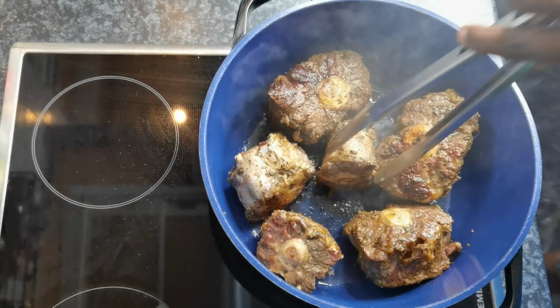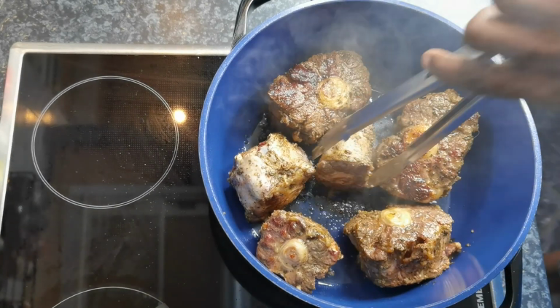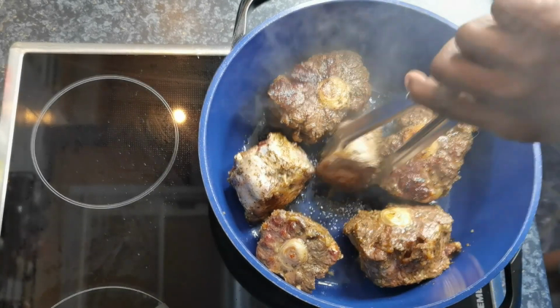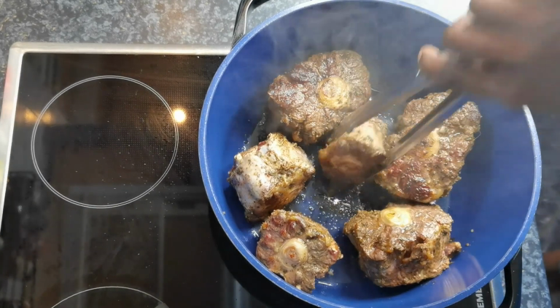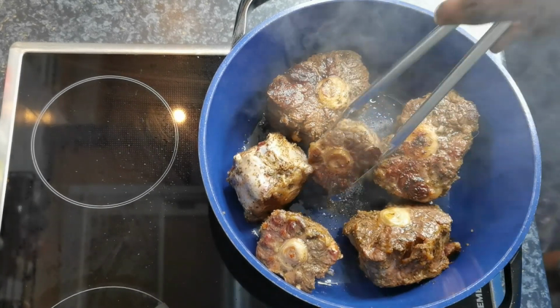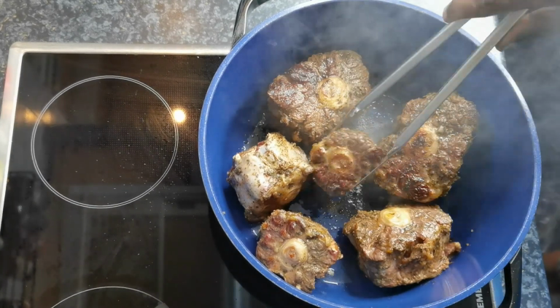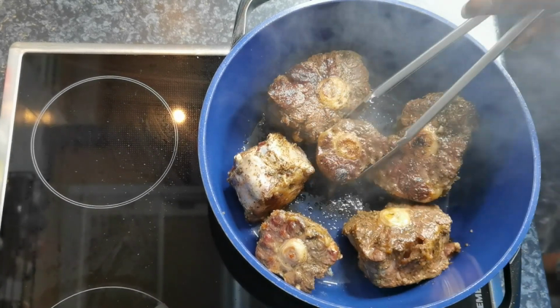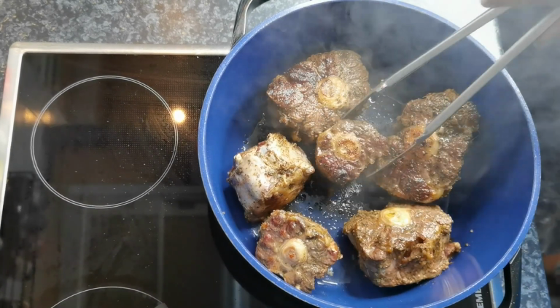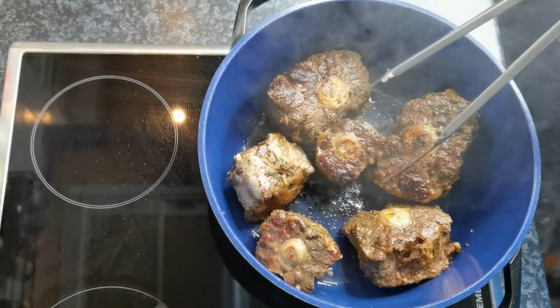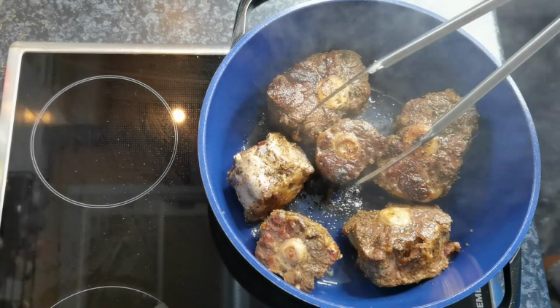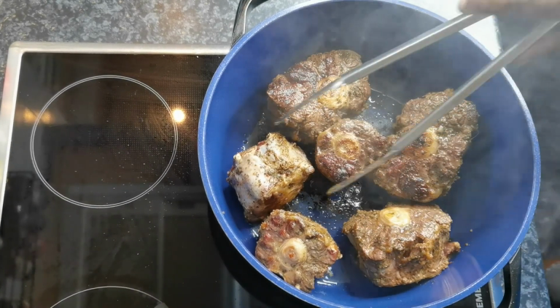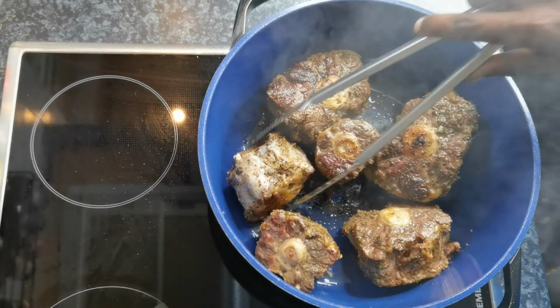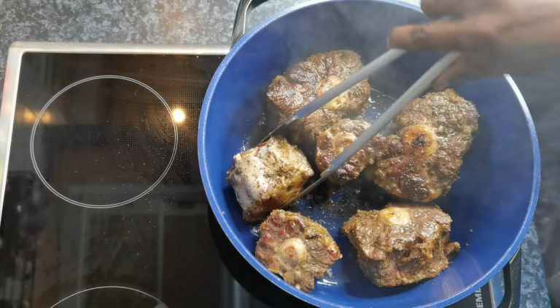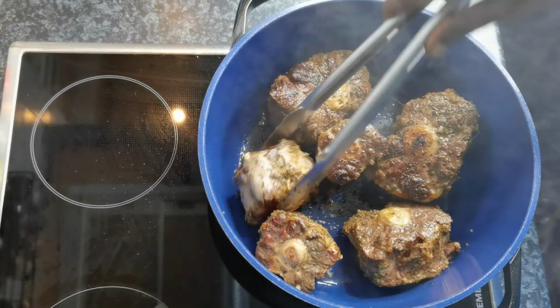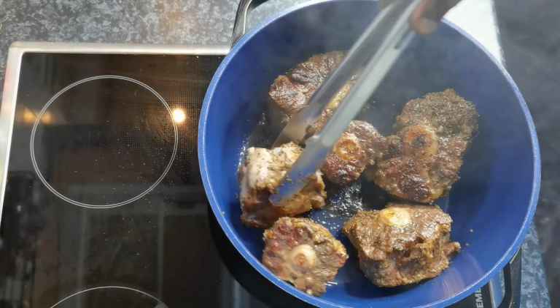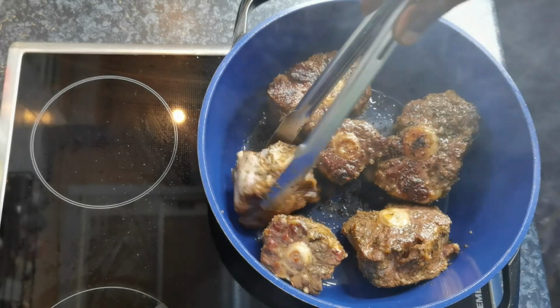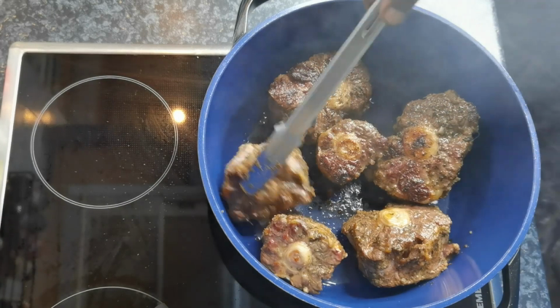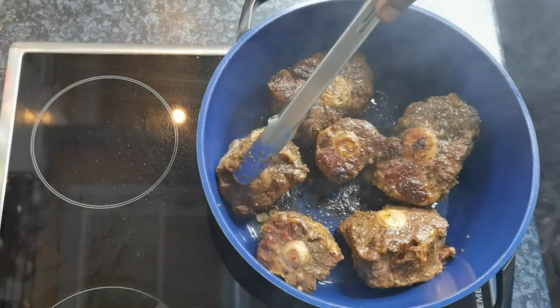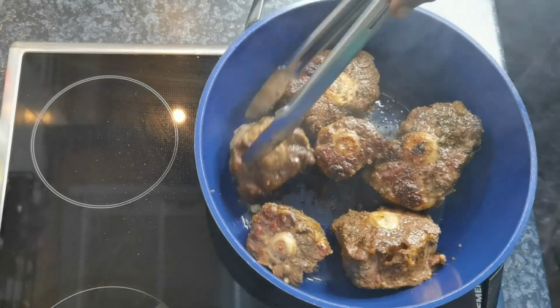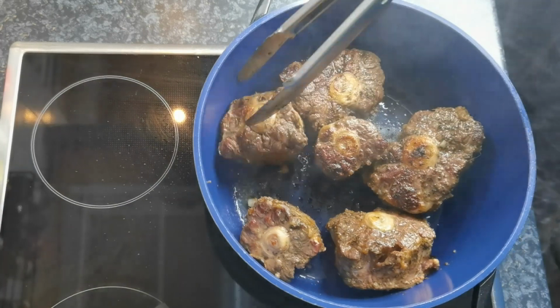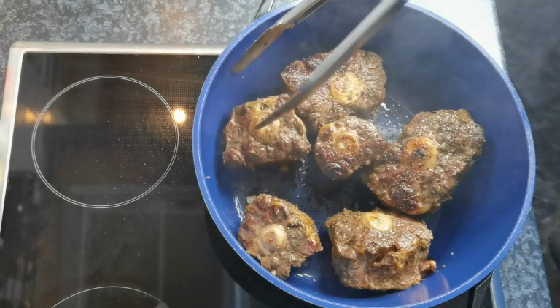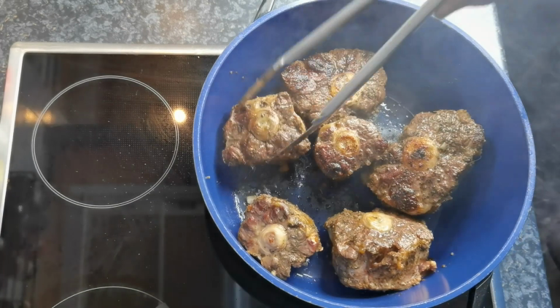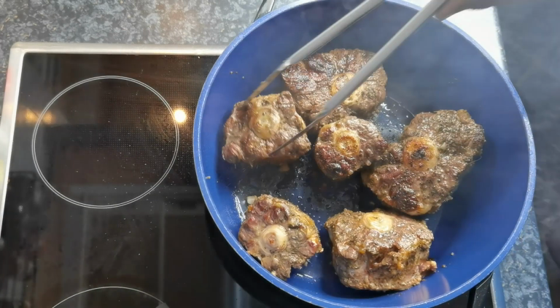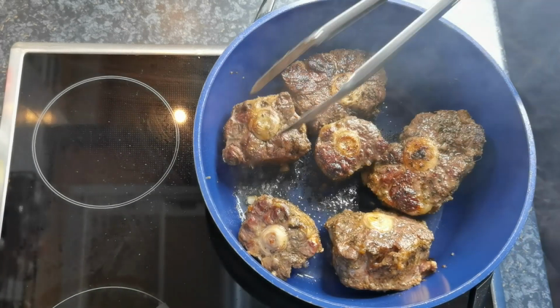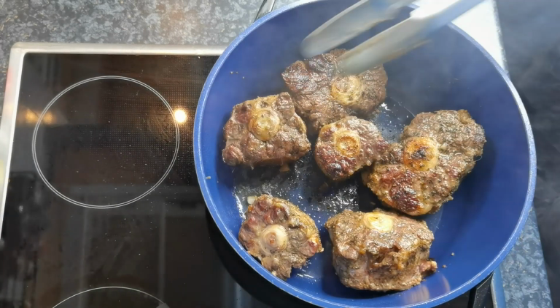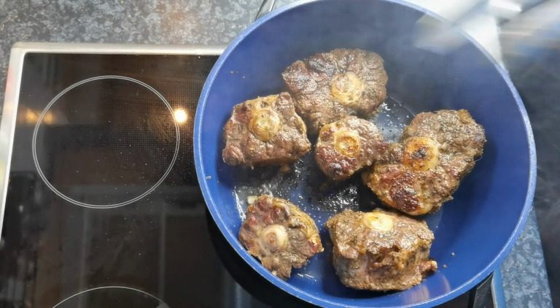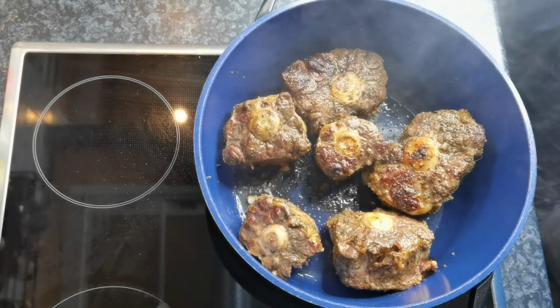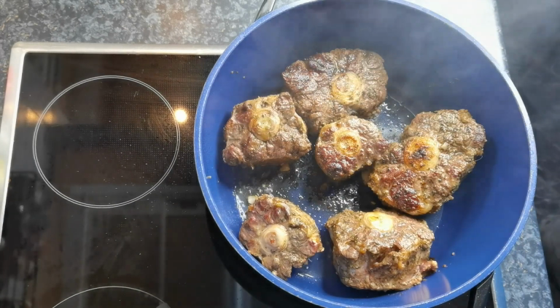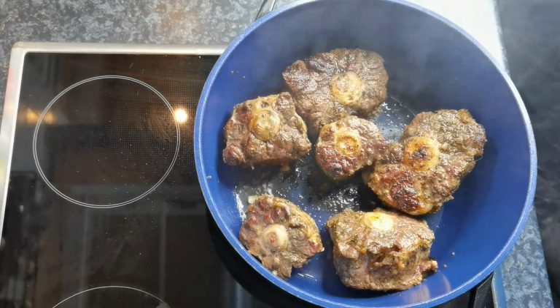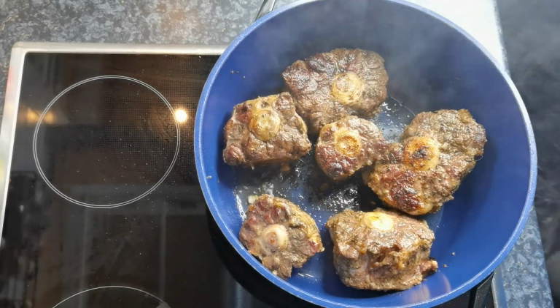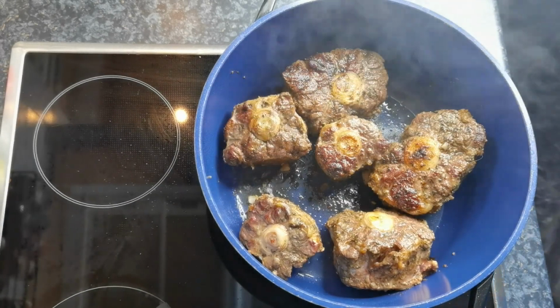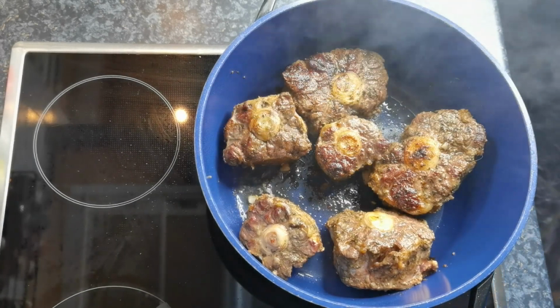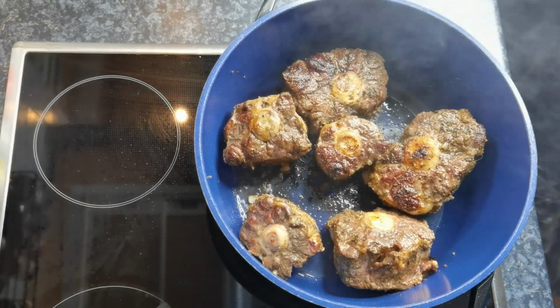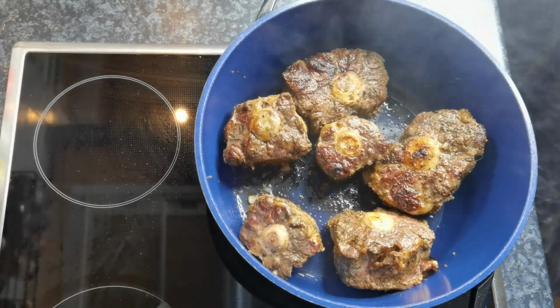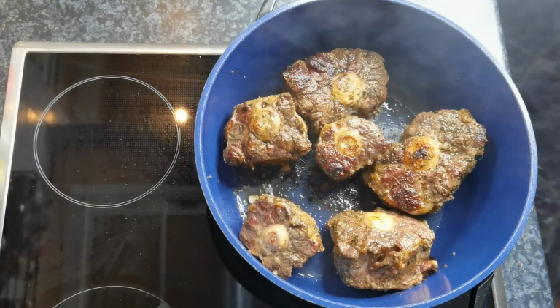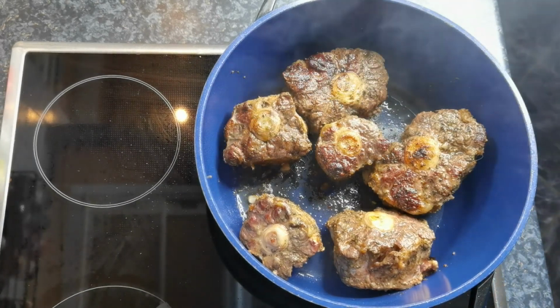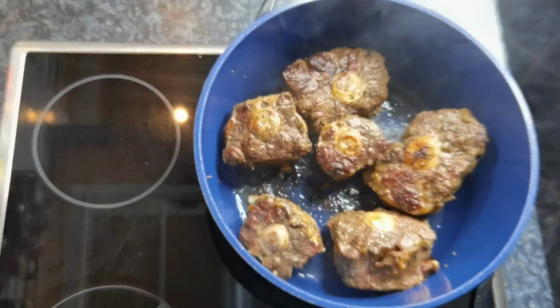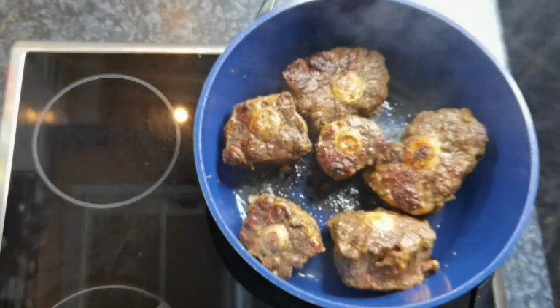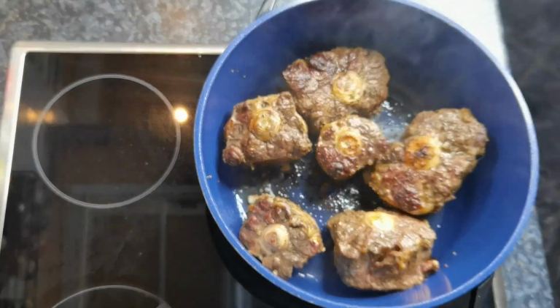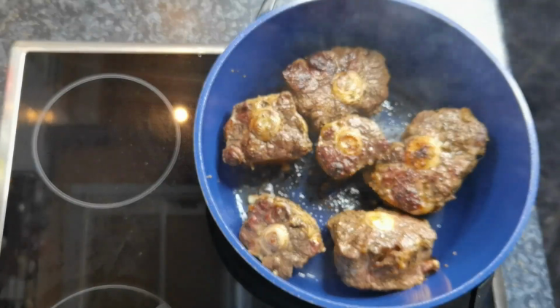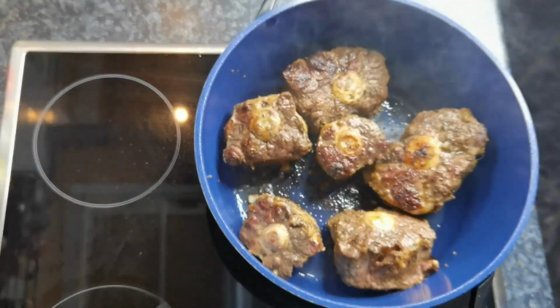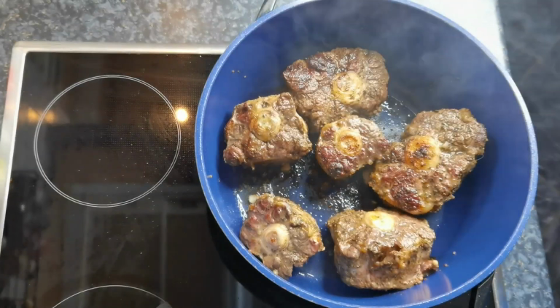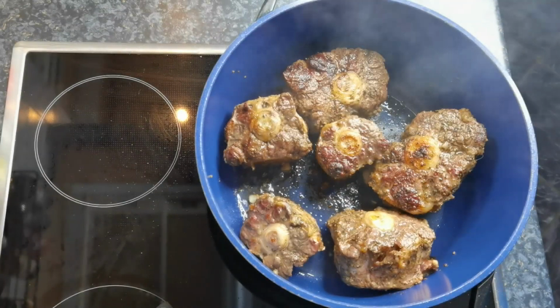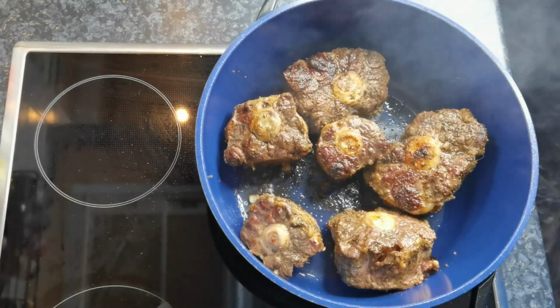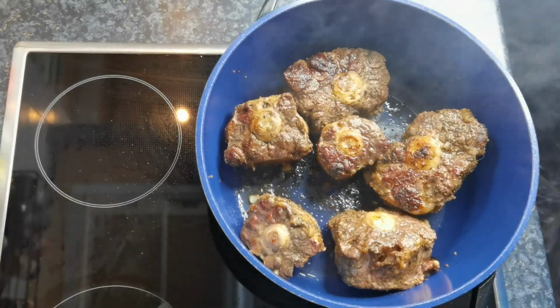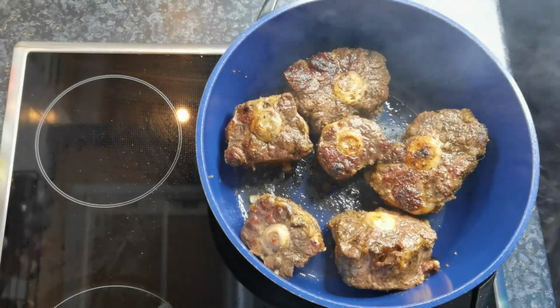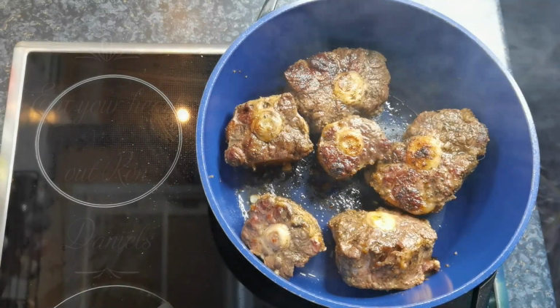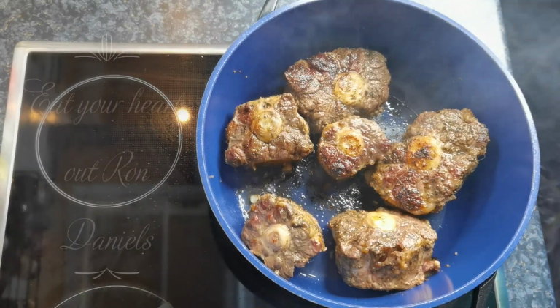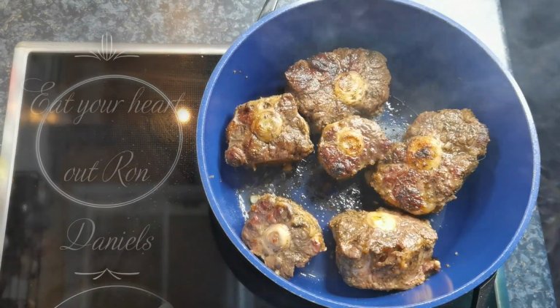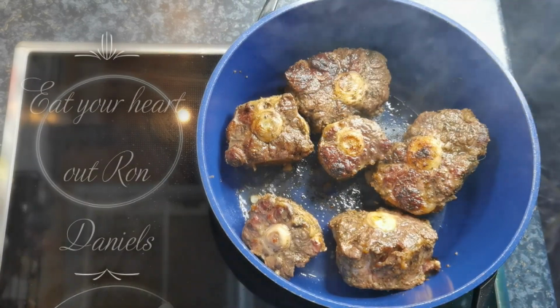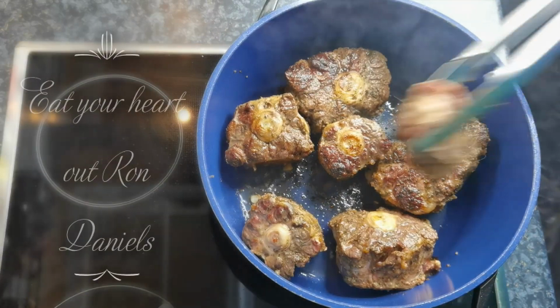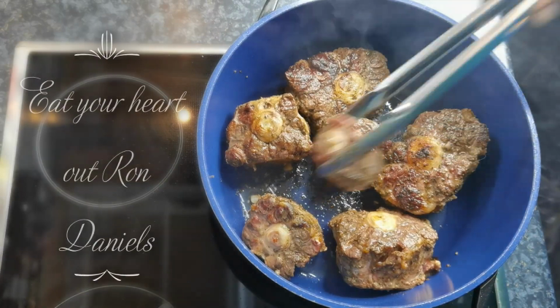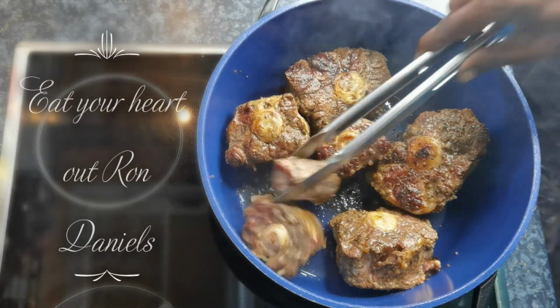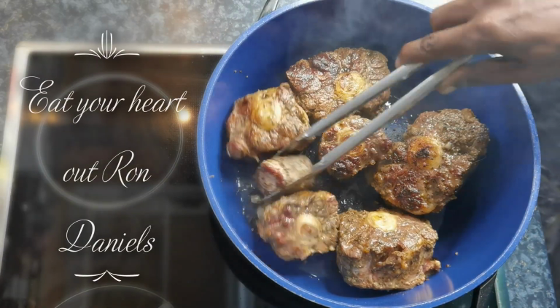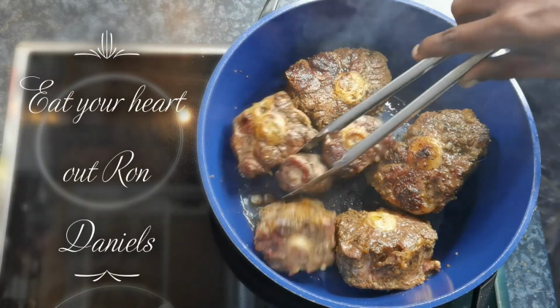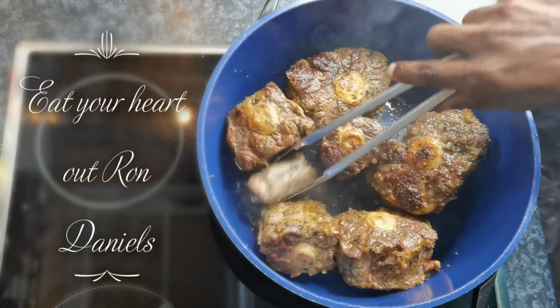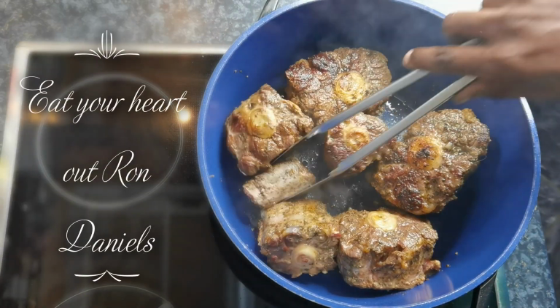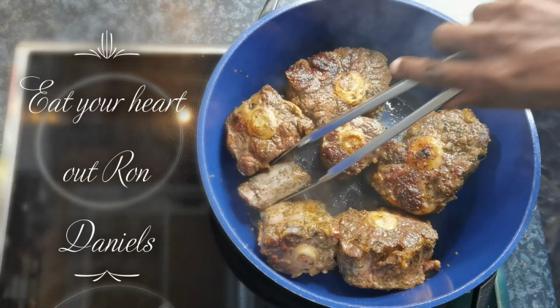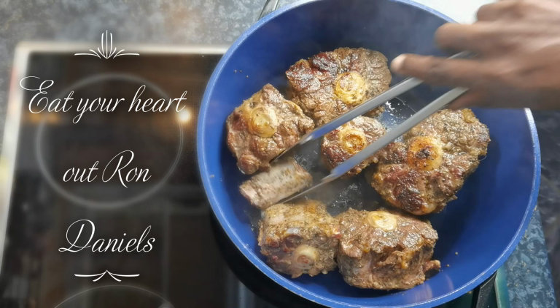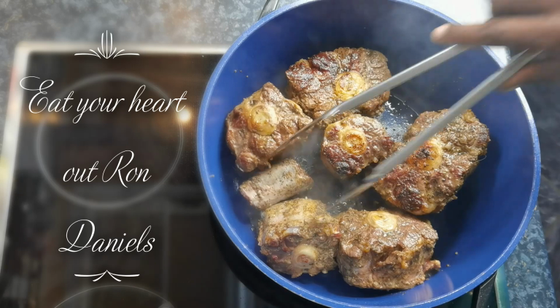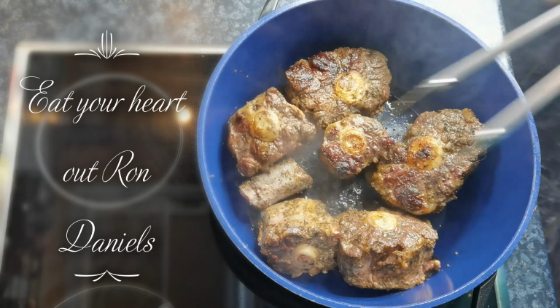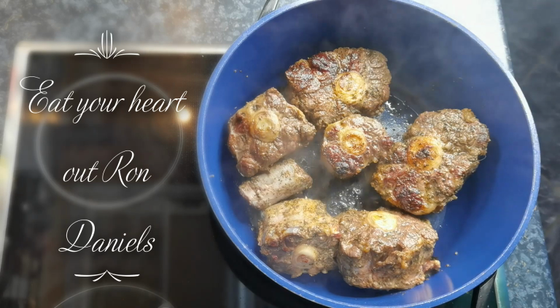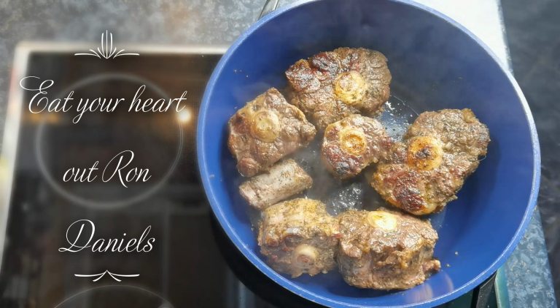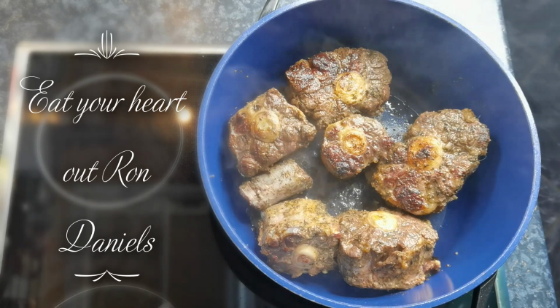Smell that smell. Too bad you can't smell it through the screen — too bad, too bad!